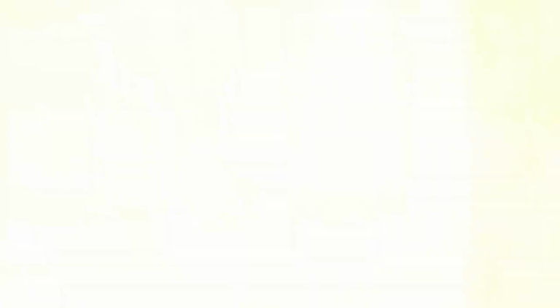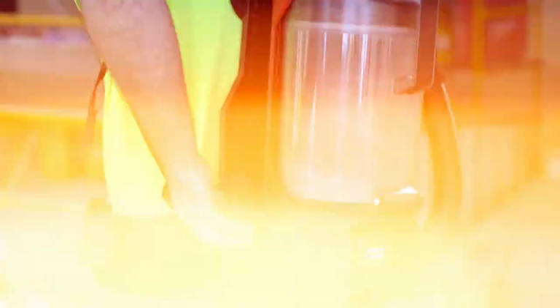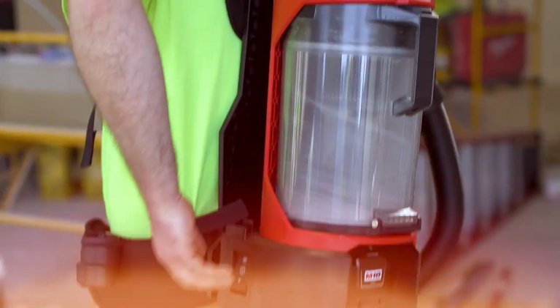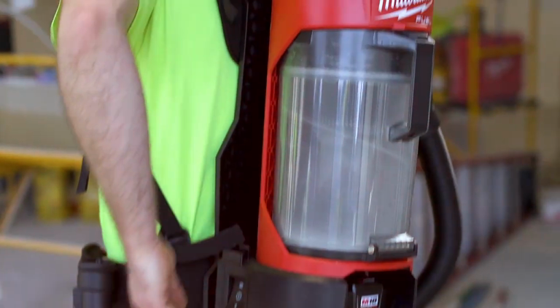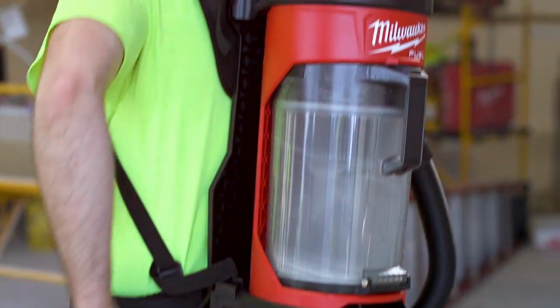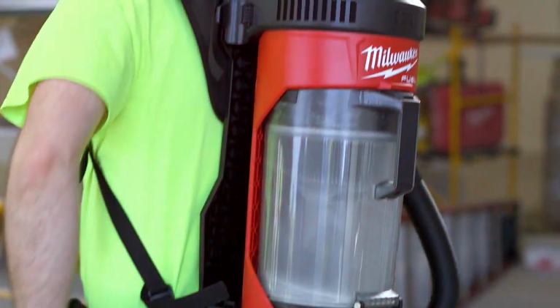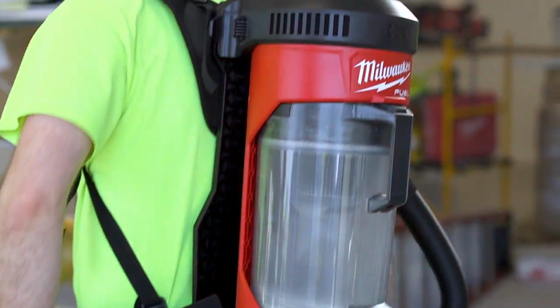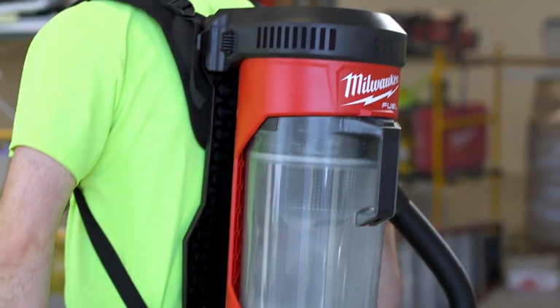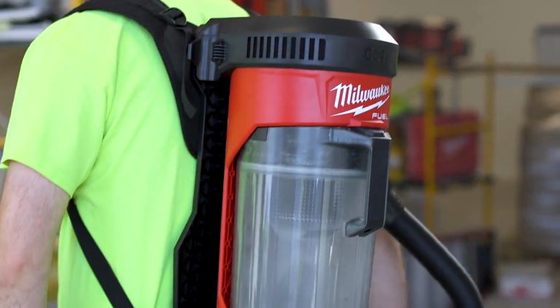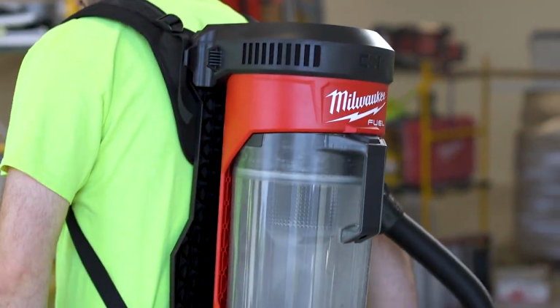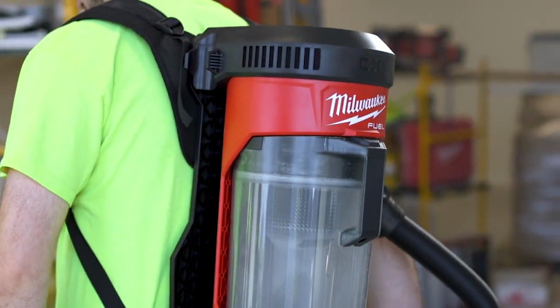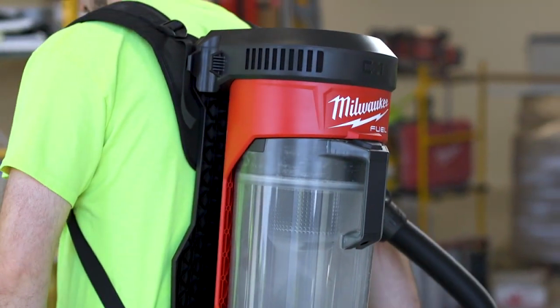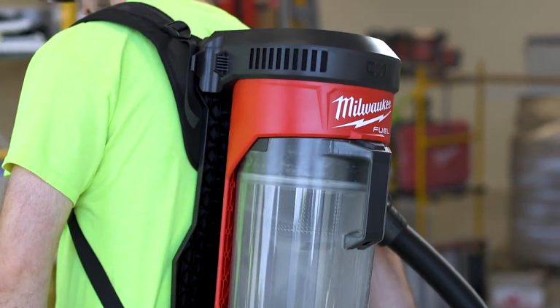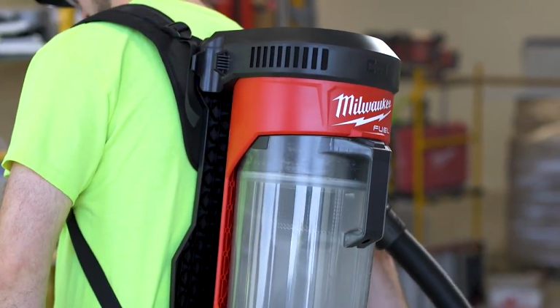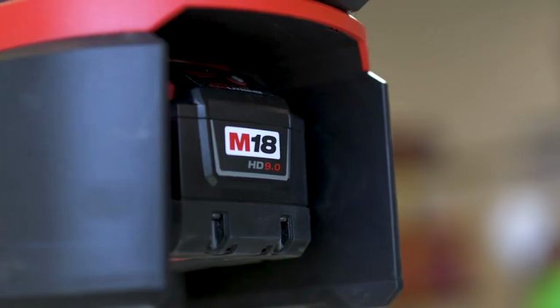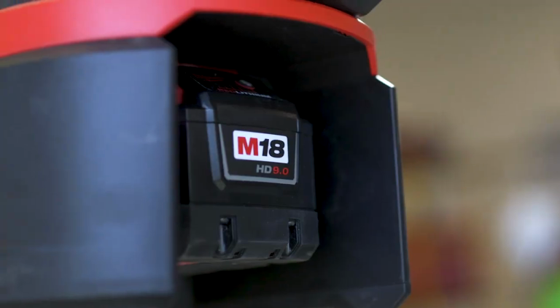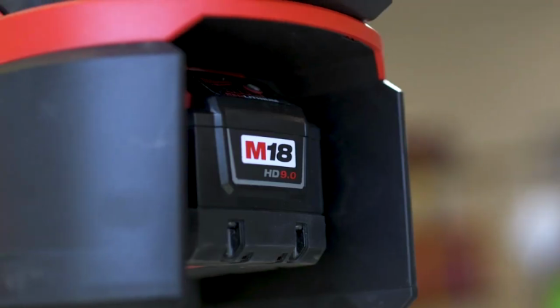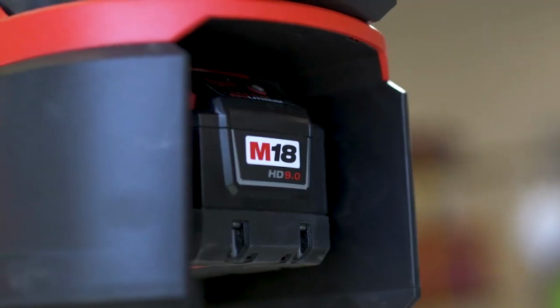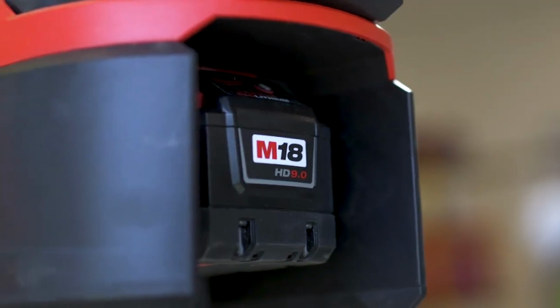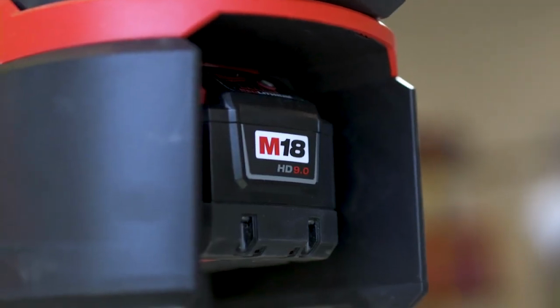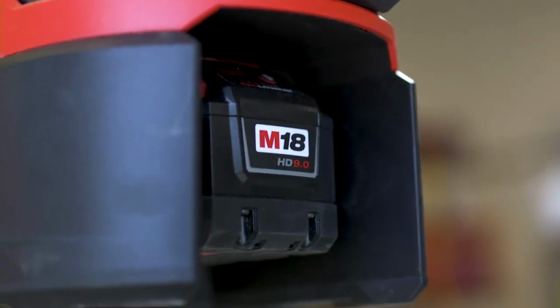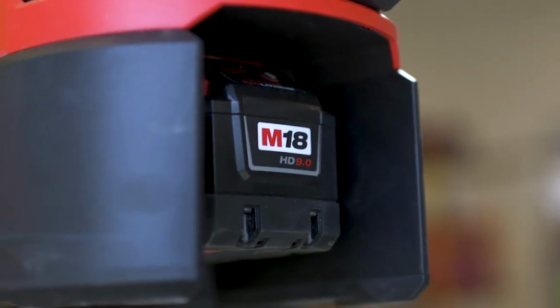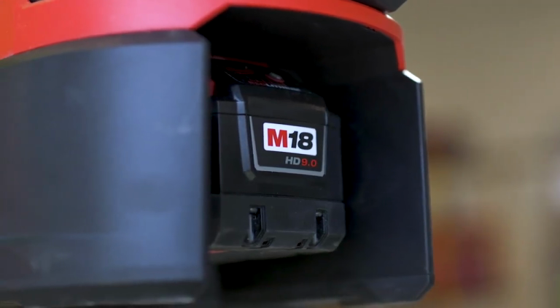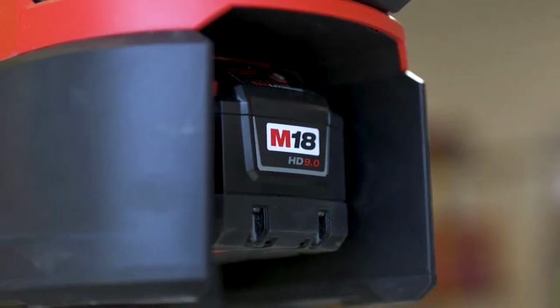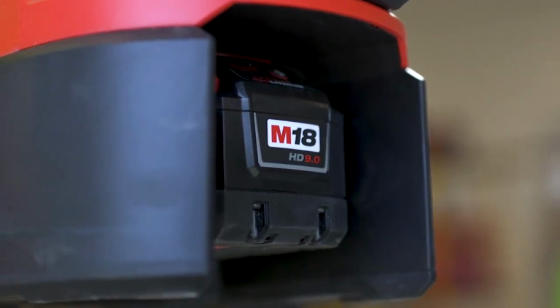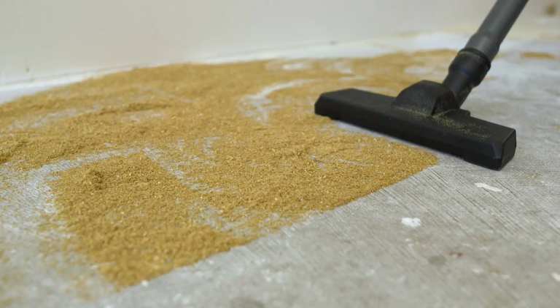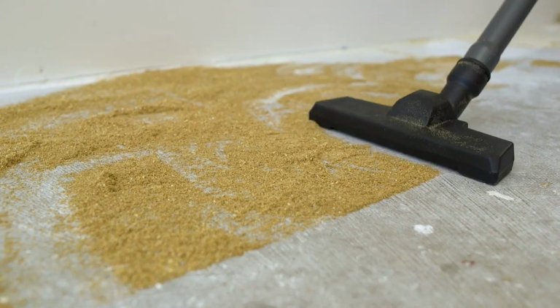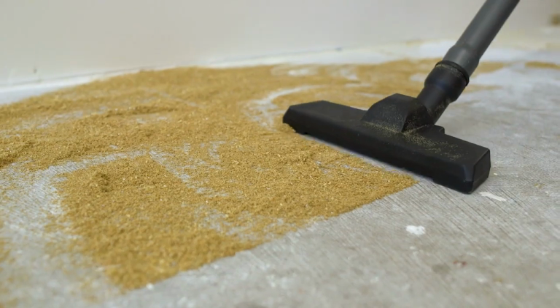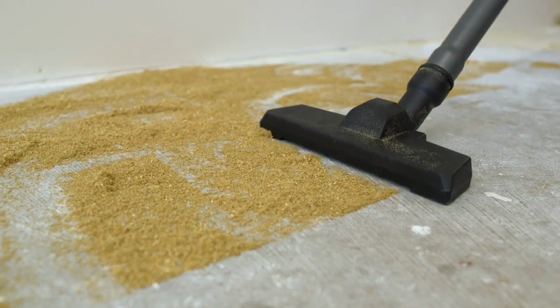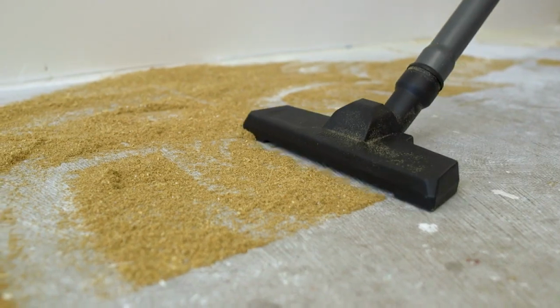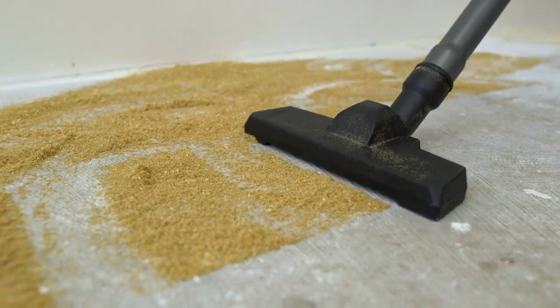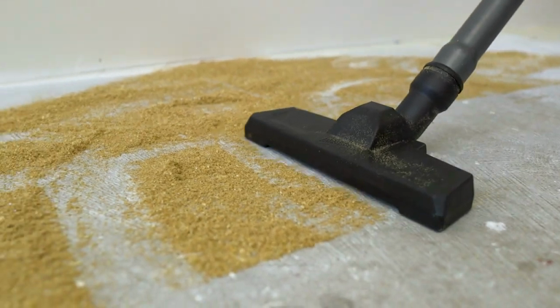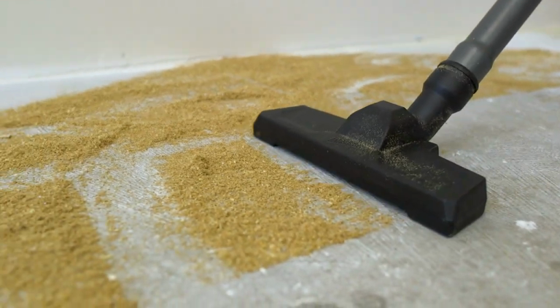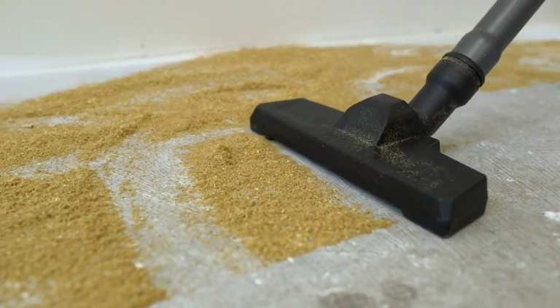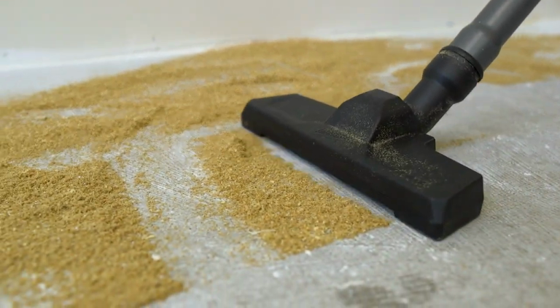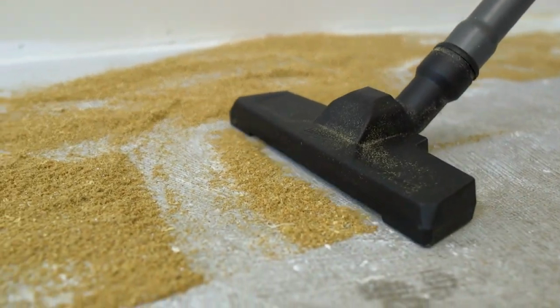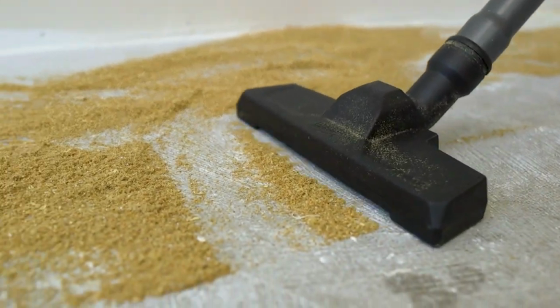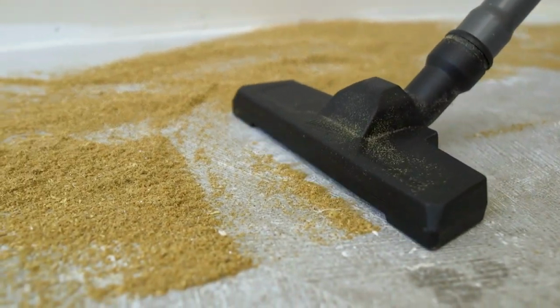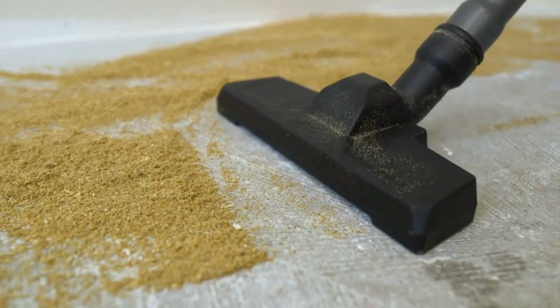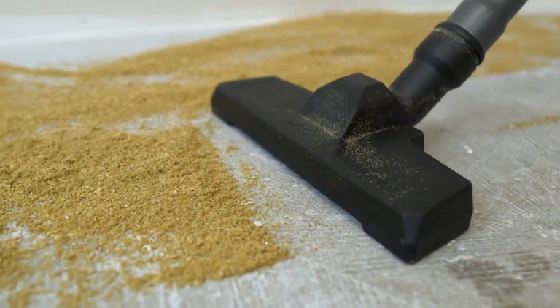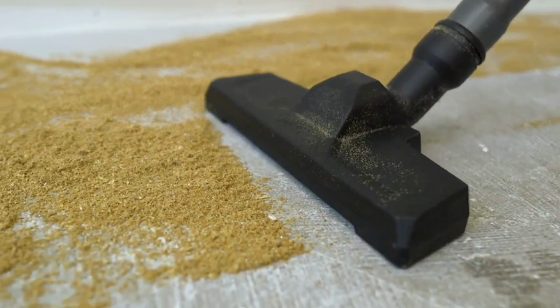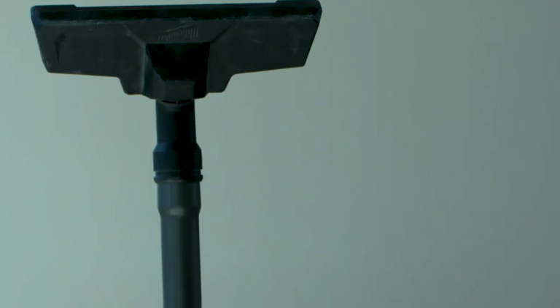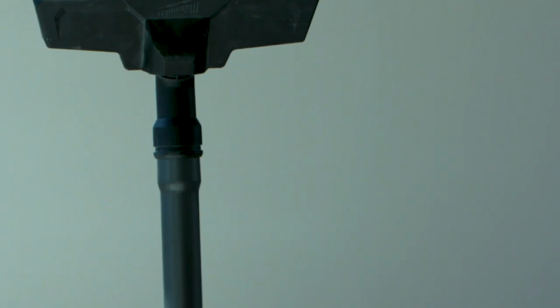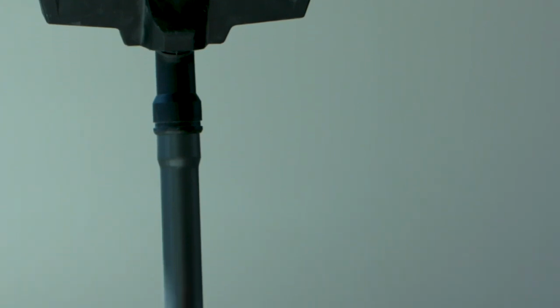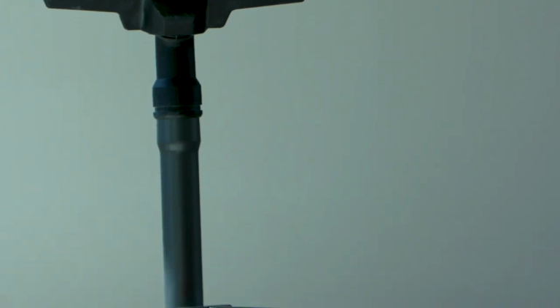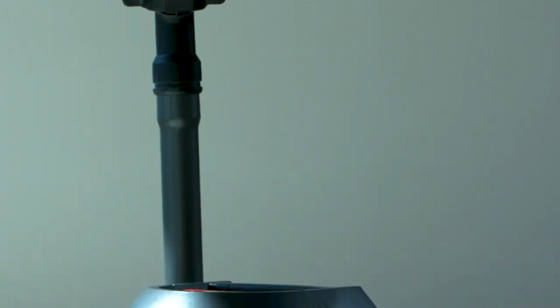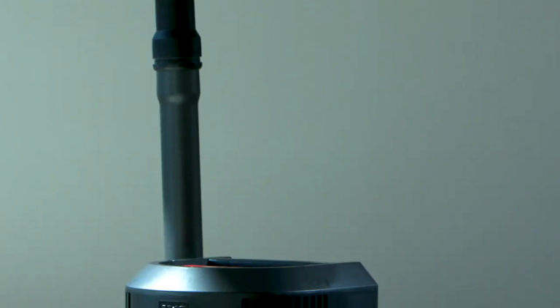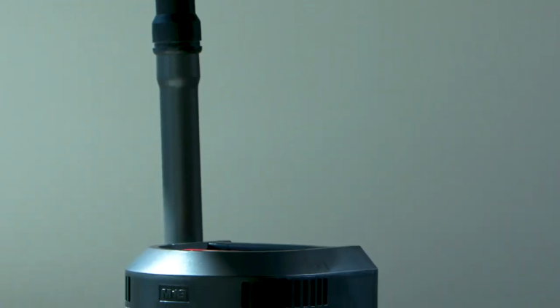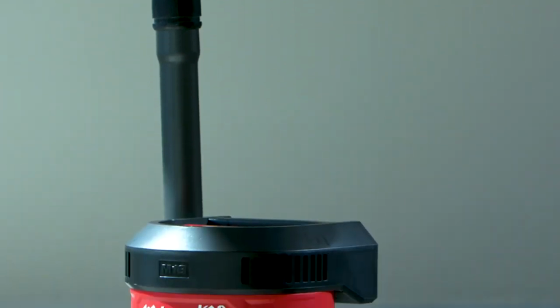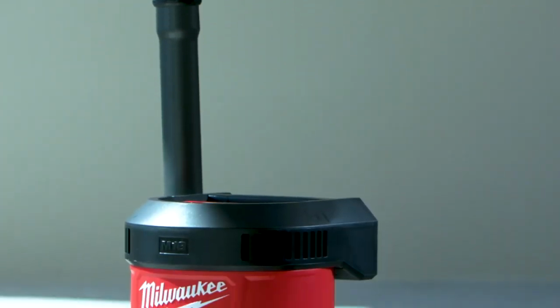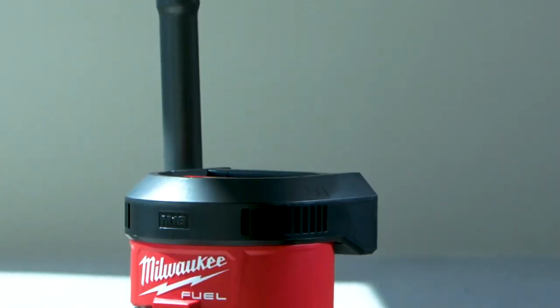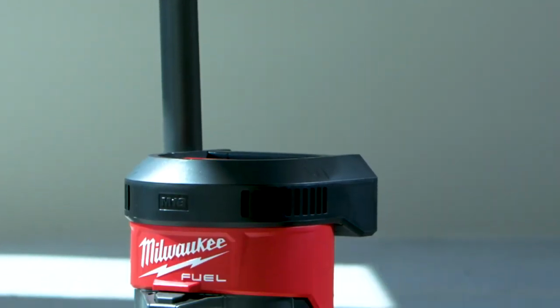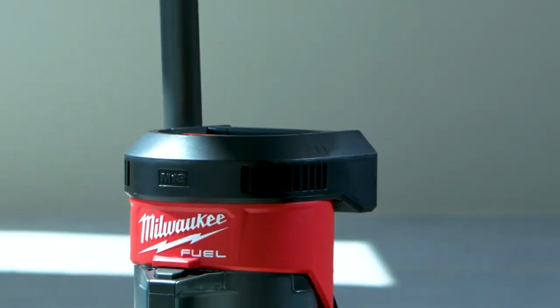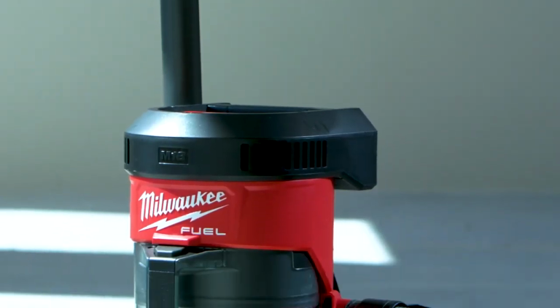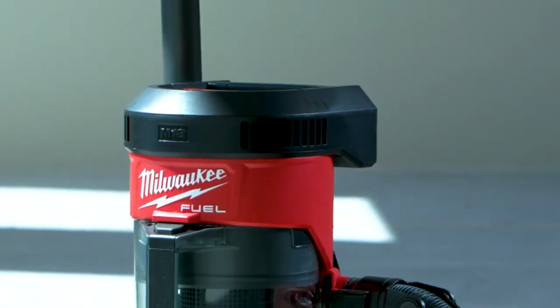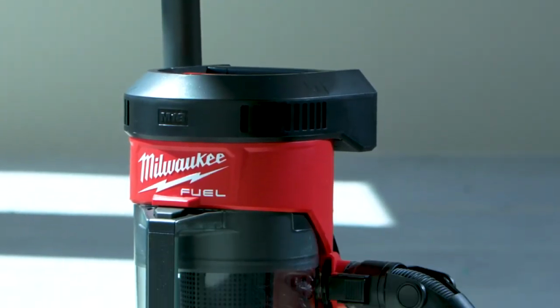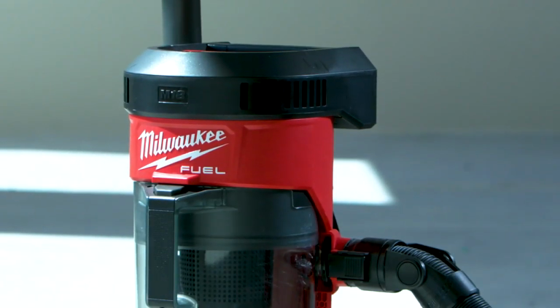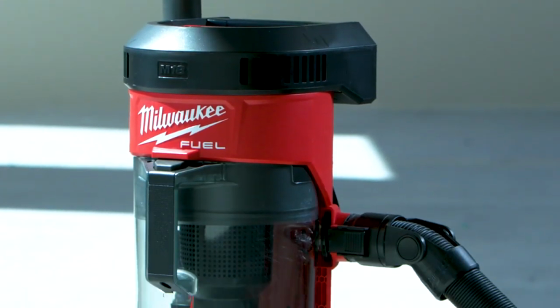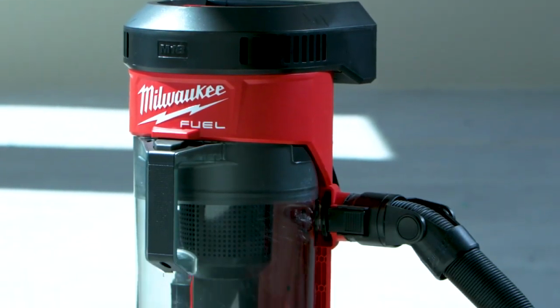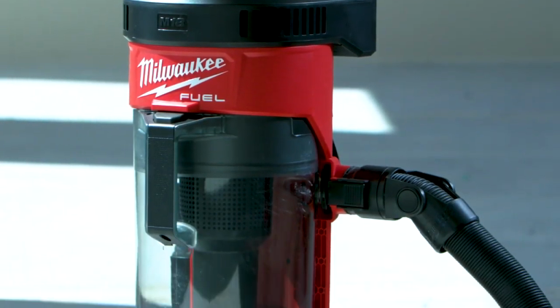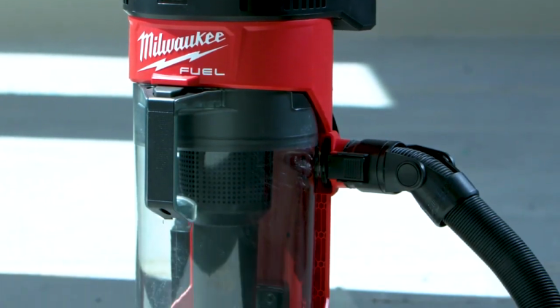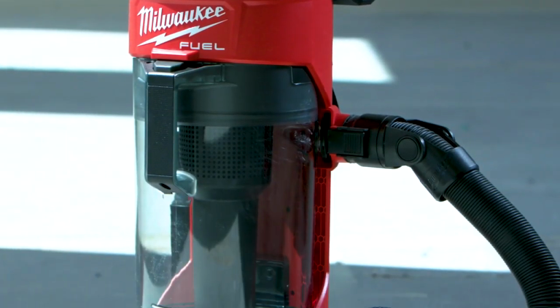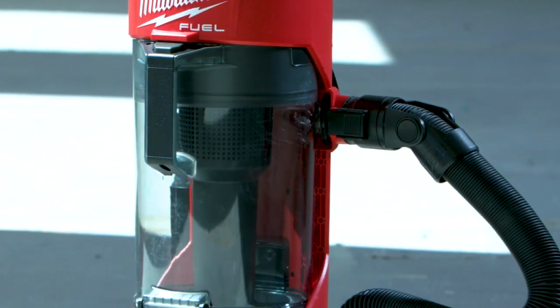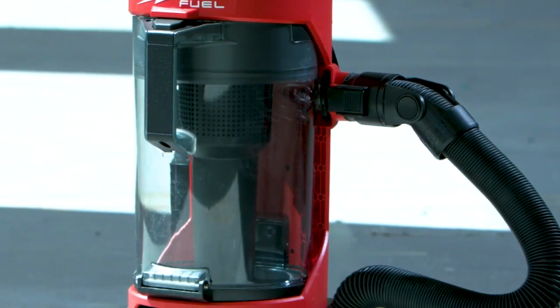Having the Milwaukee 3-in-1 backpack vacuum is awesome. It's versatile, holds true to its name. I'm very impressed with it.